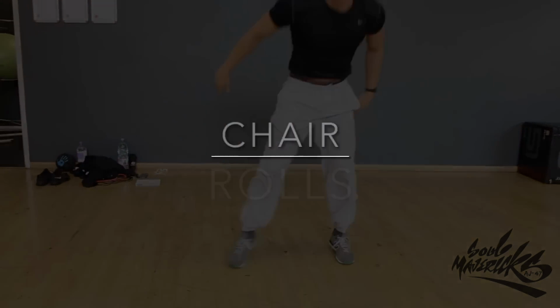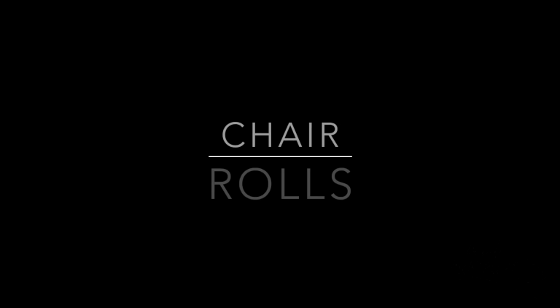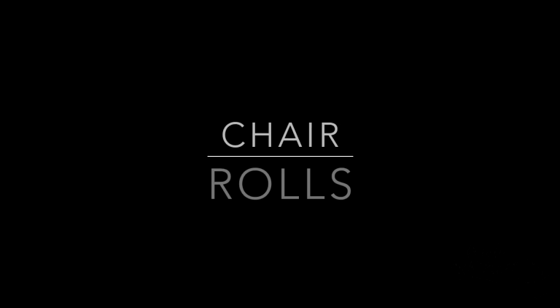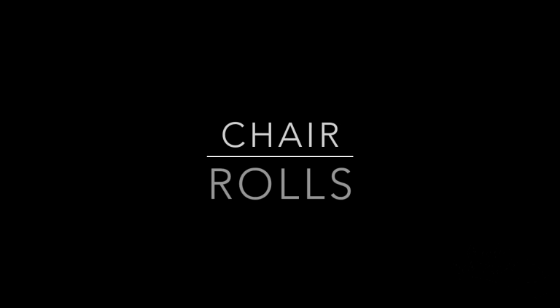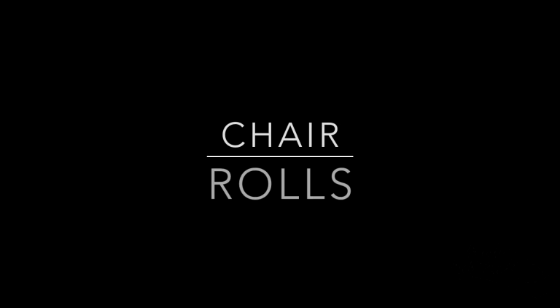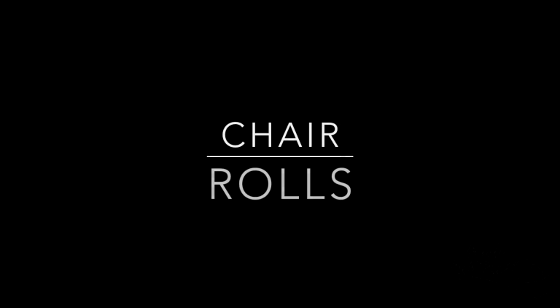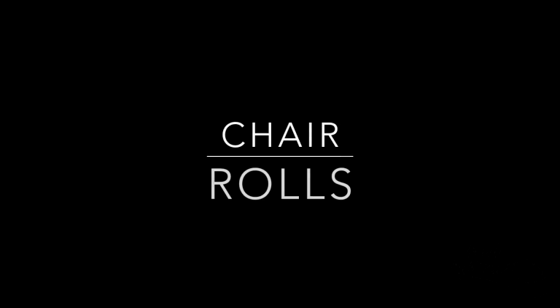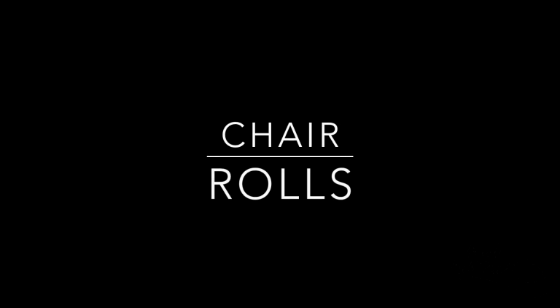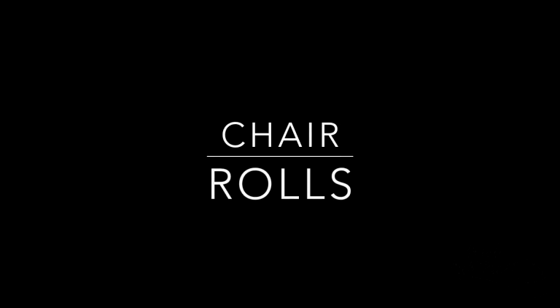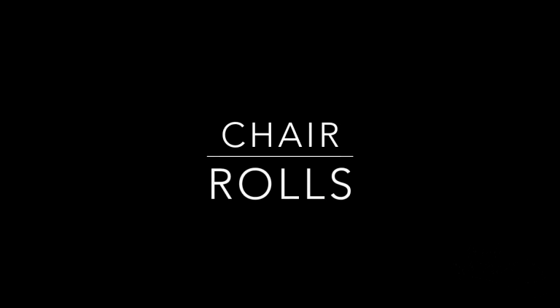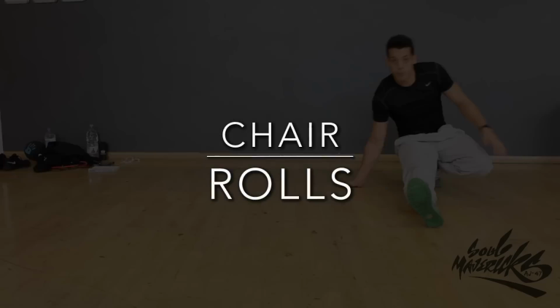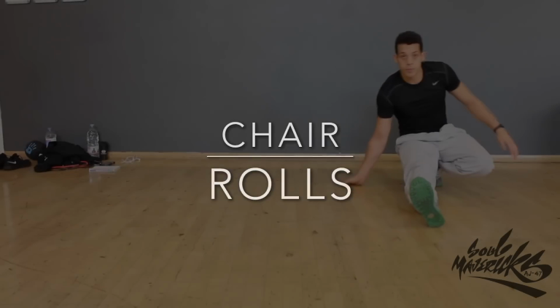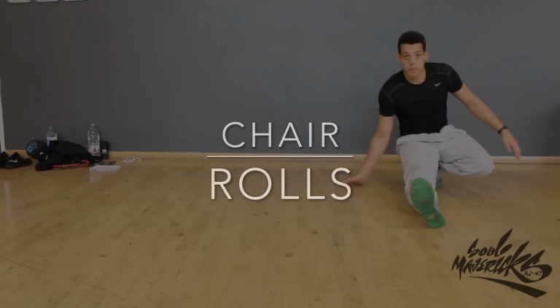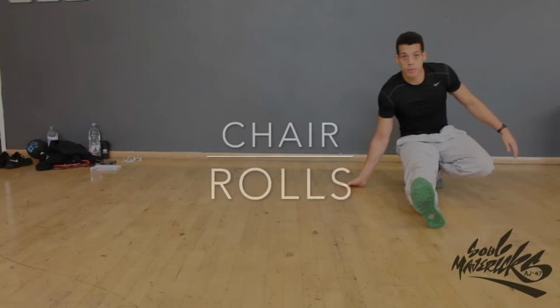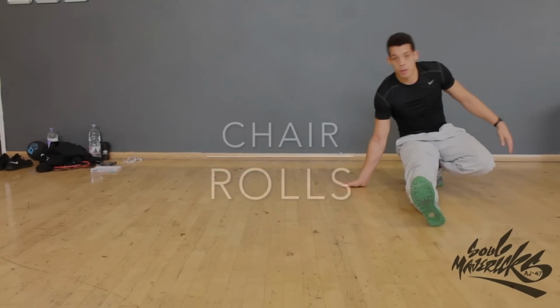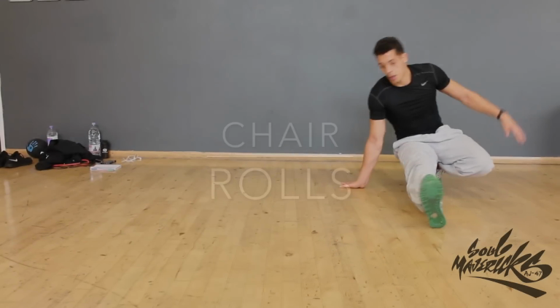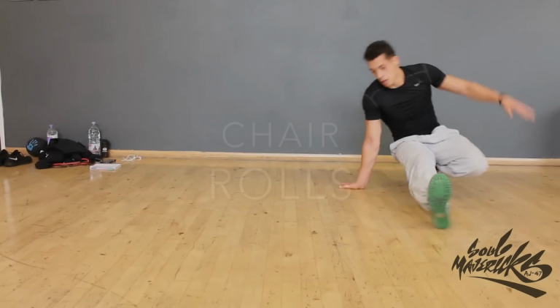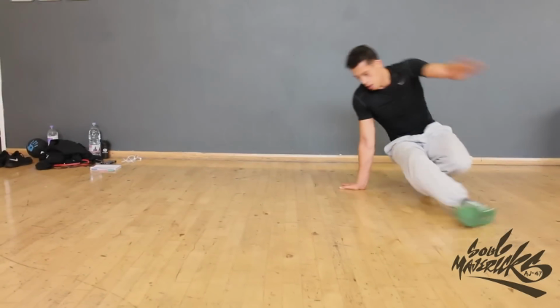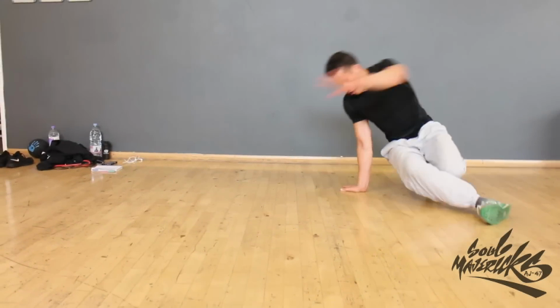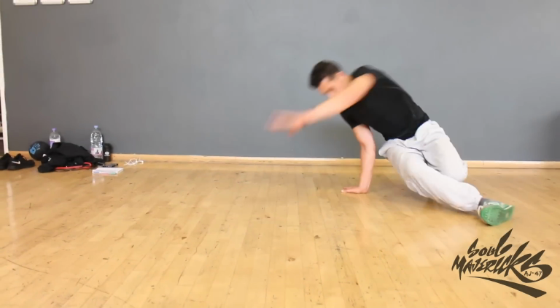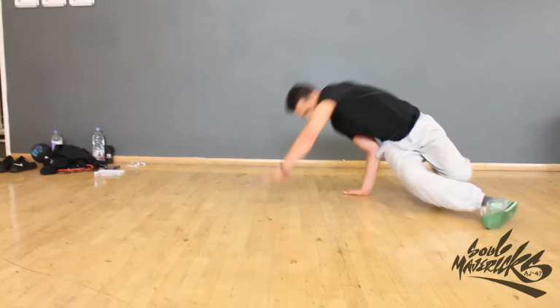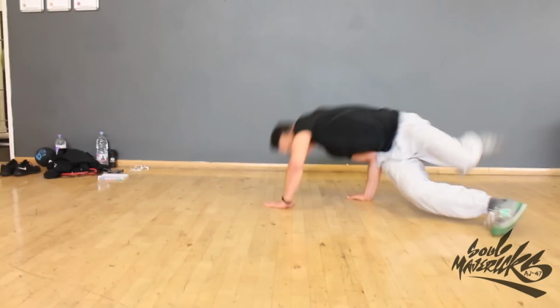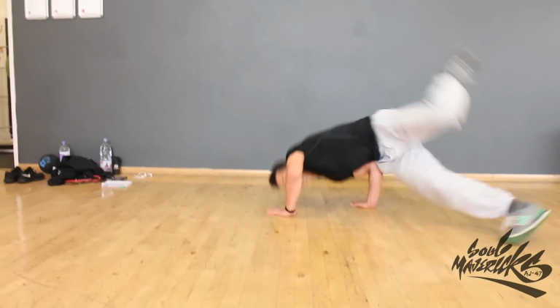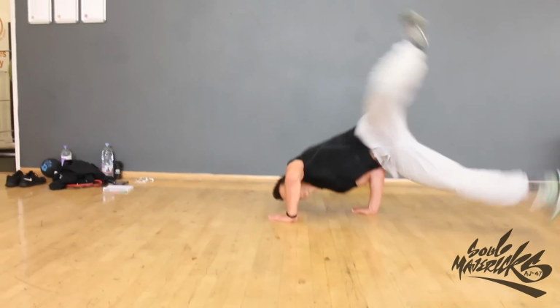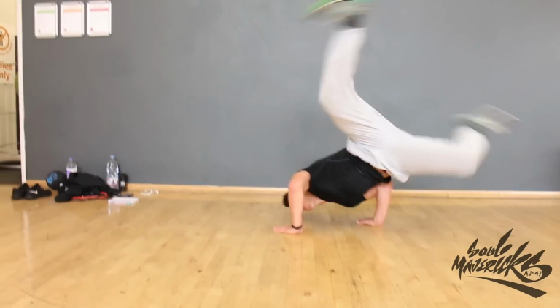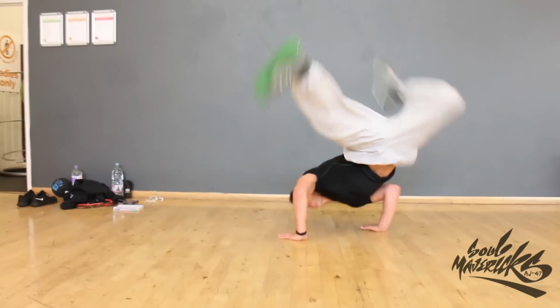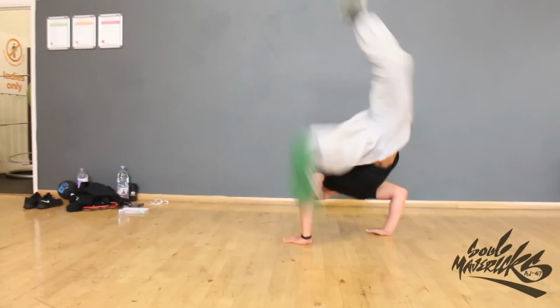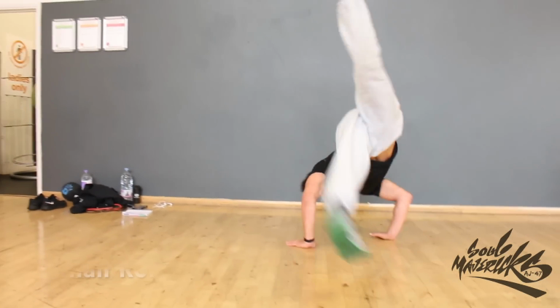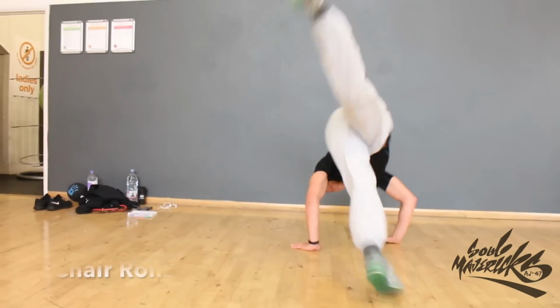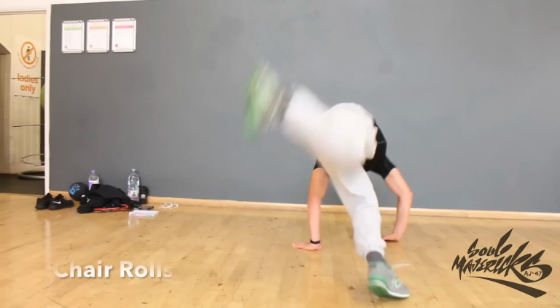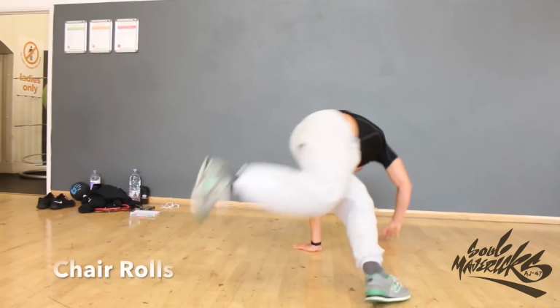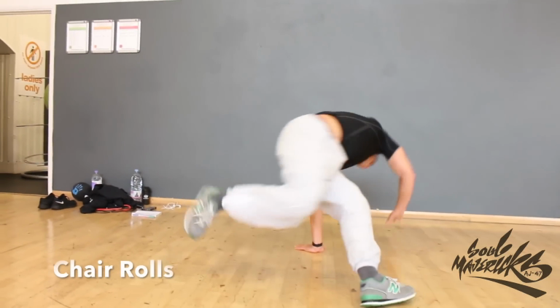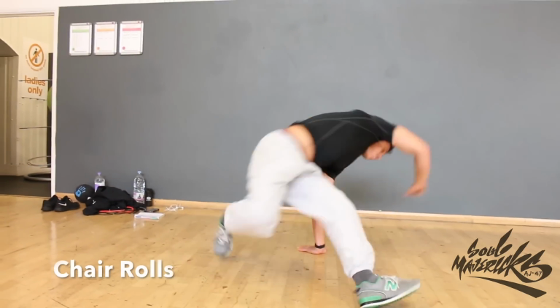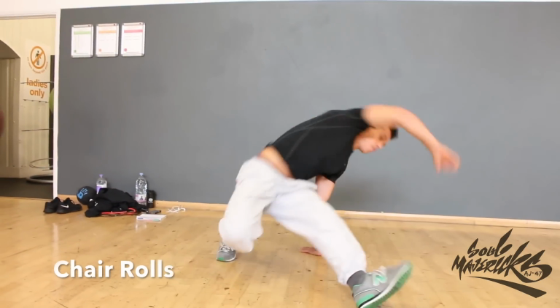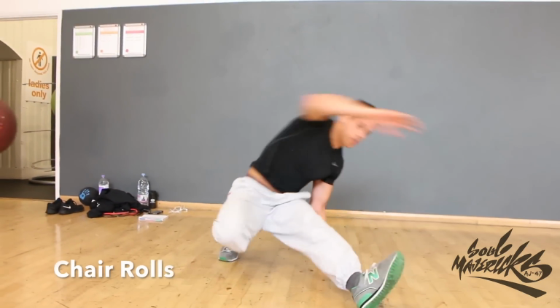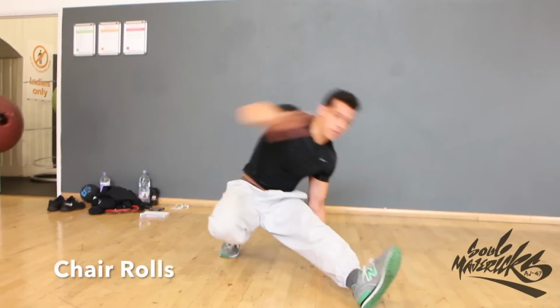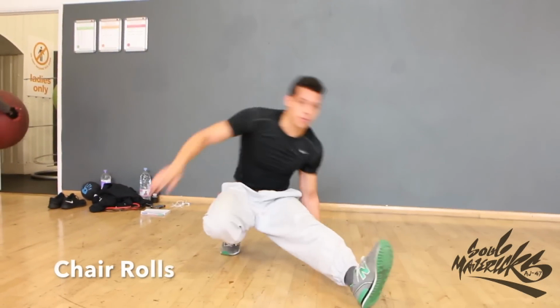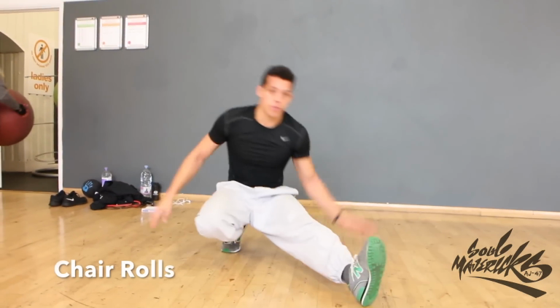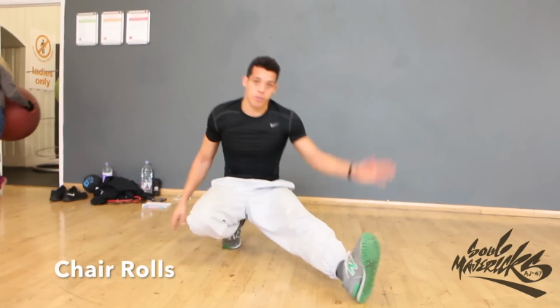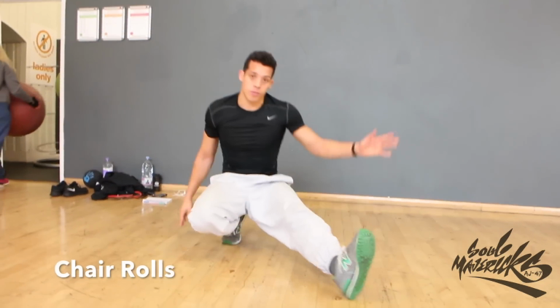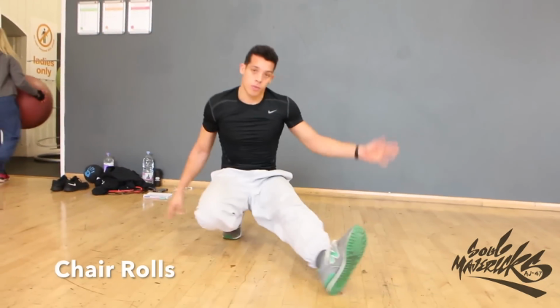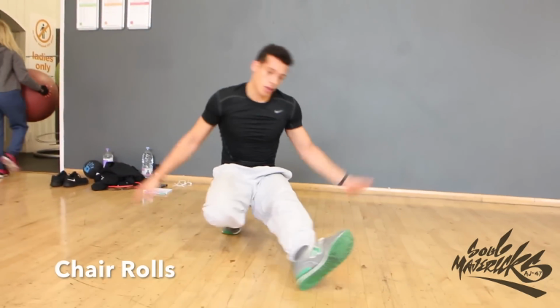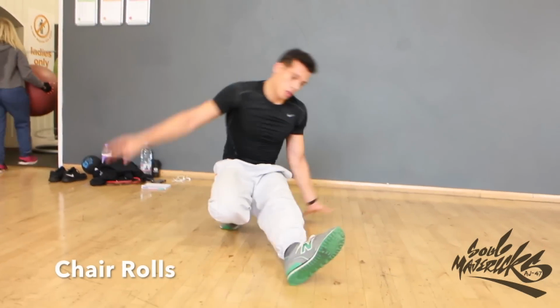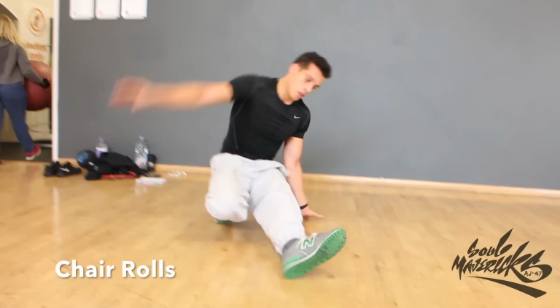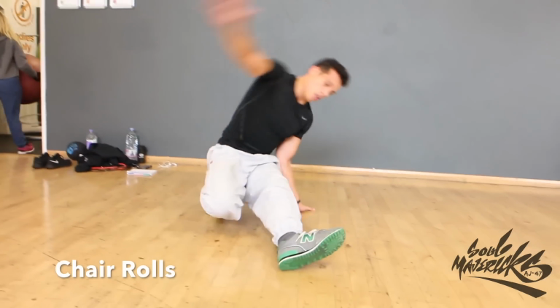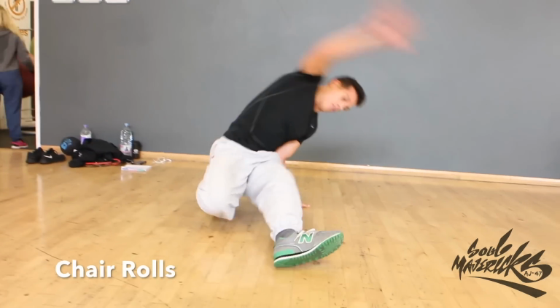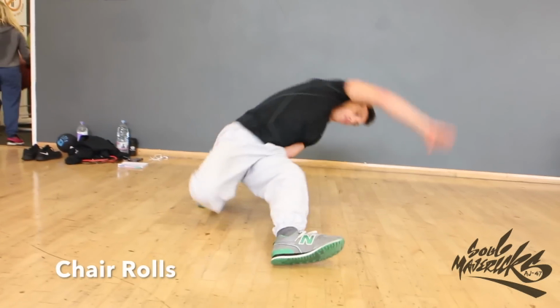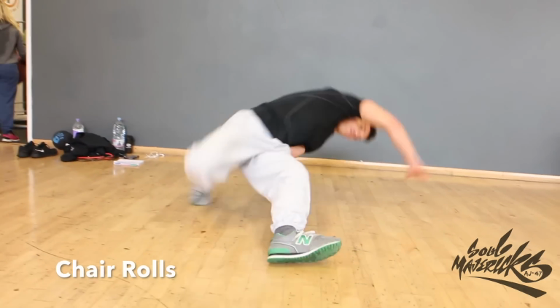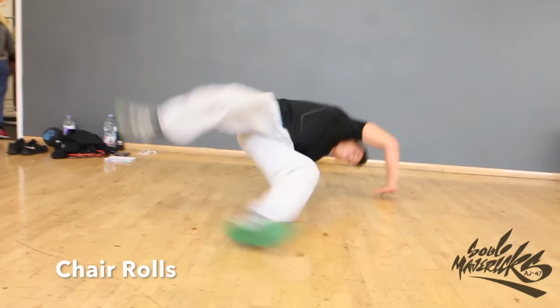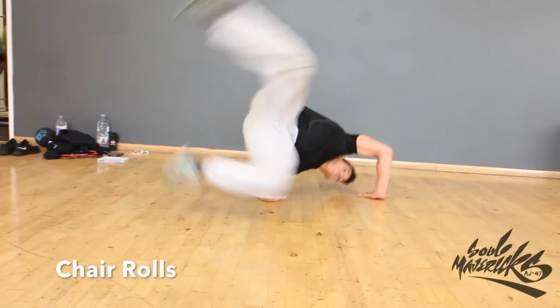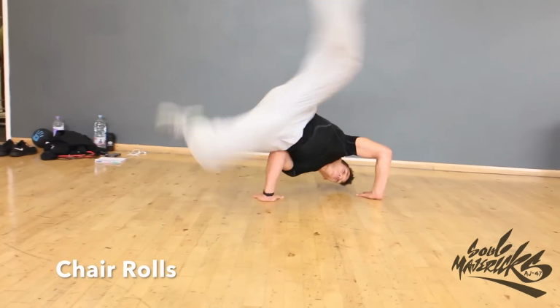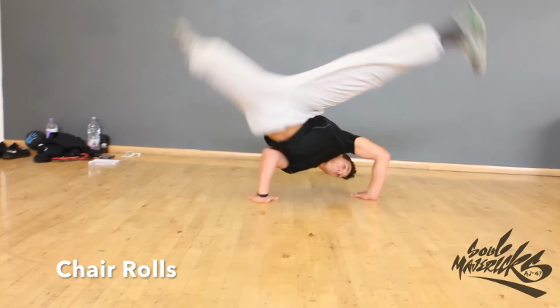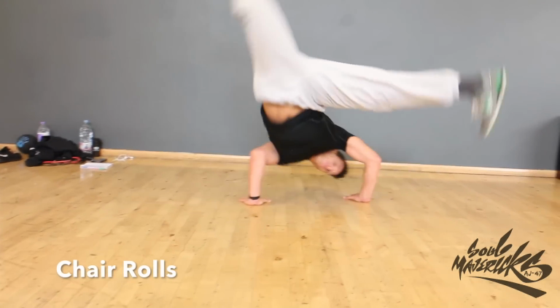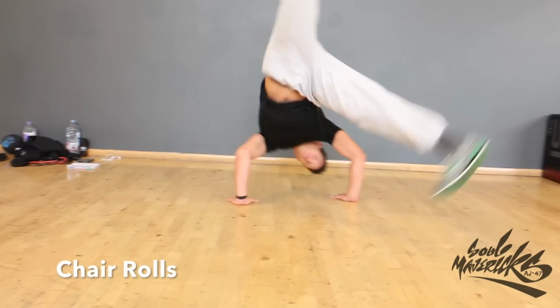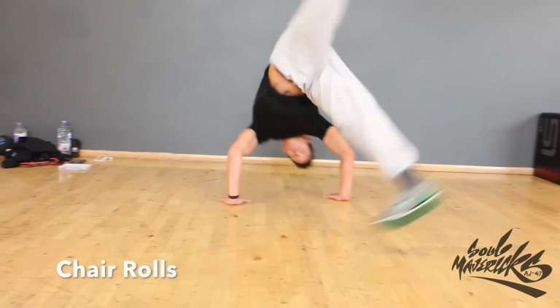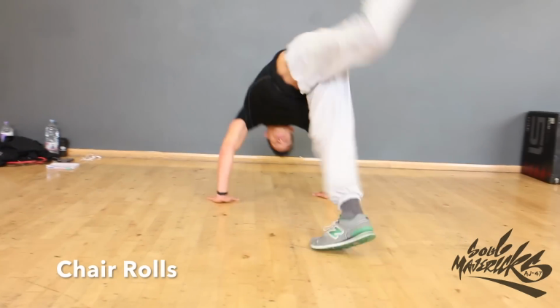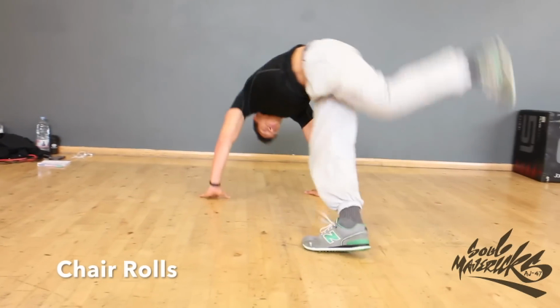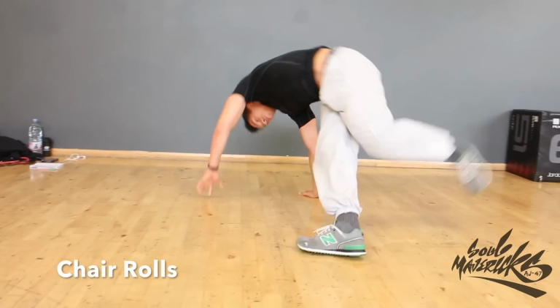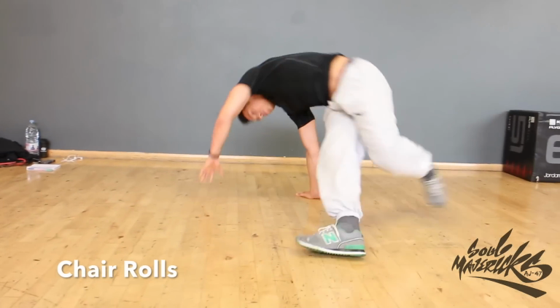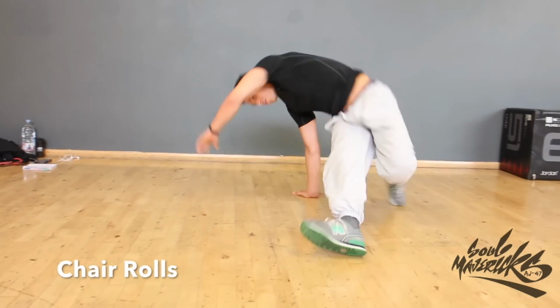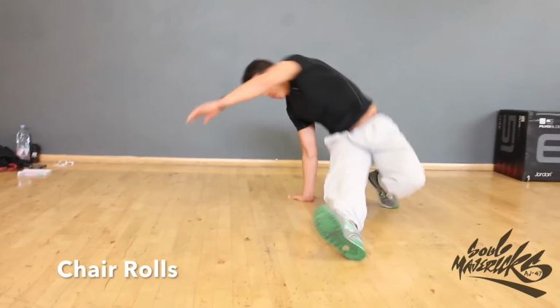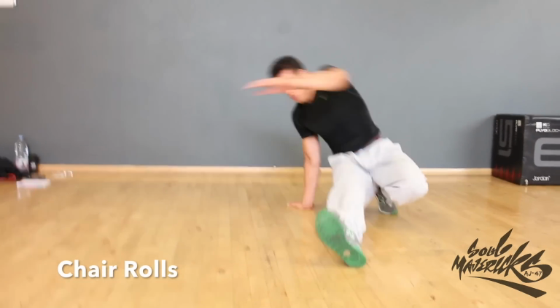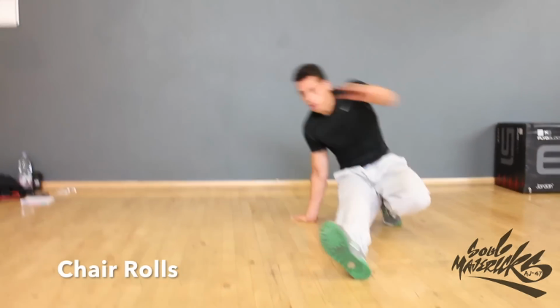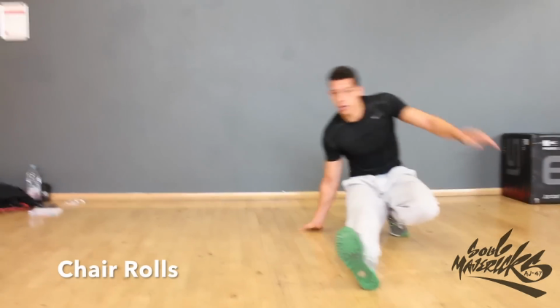Chair rolls. As well as being a very practical exercise for strength building, I find them great to add into your flow and transitions.